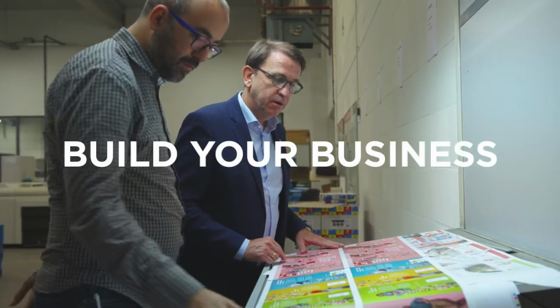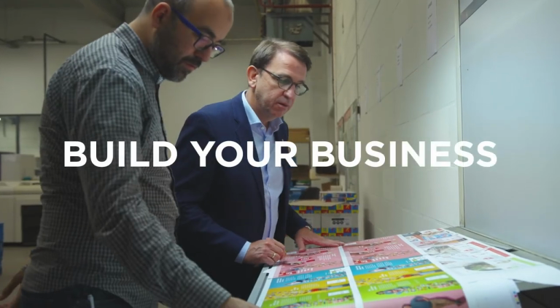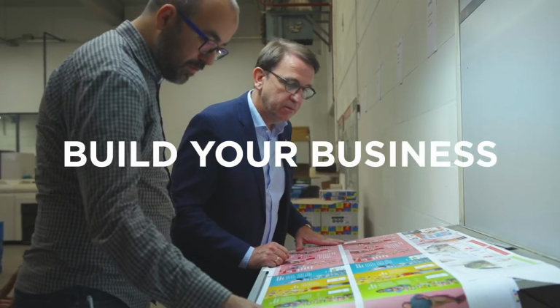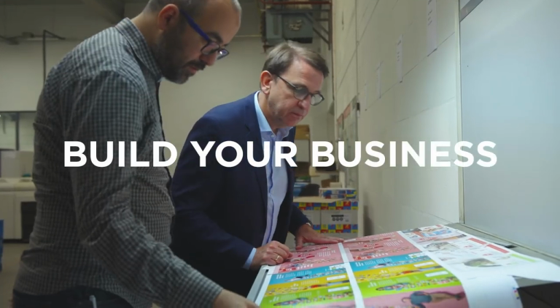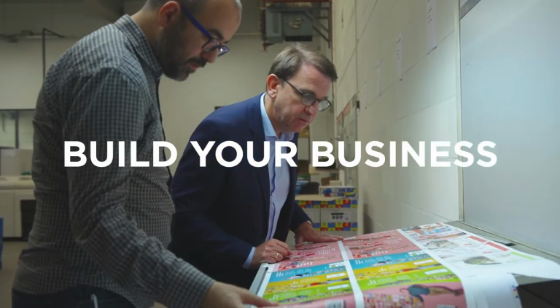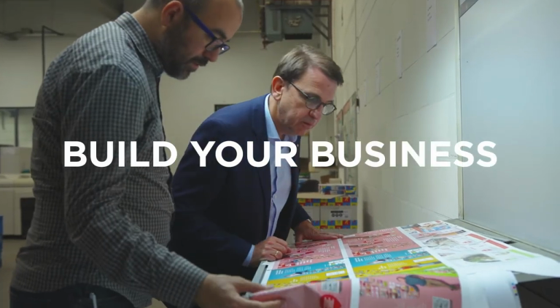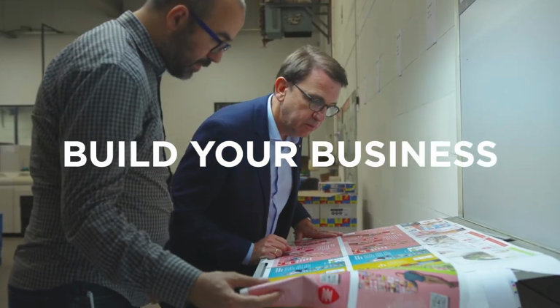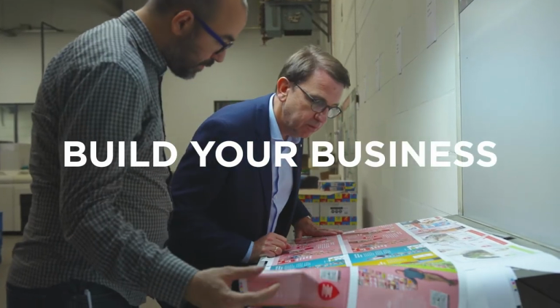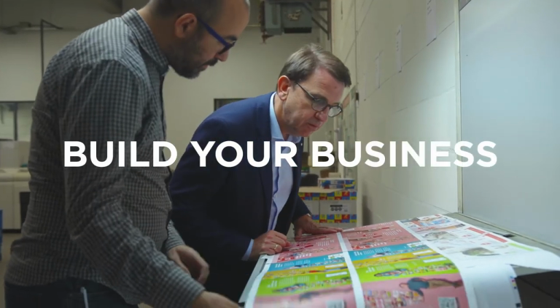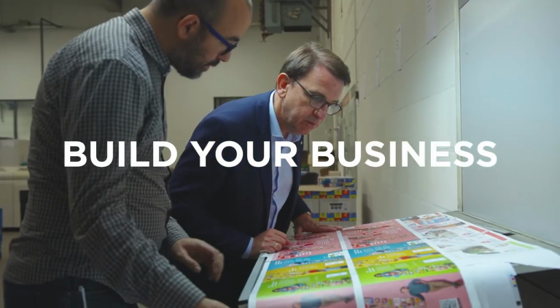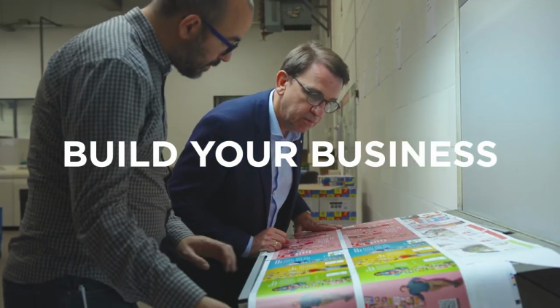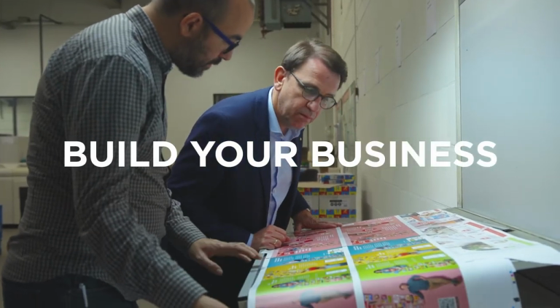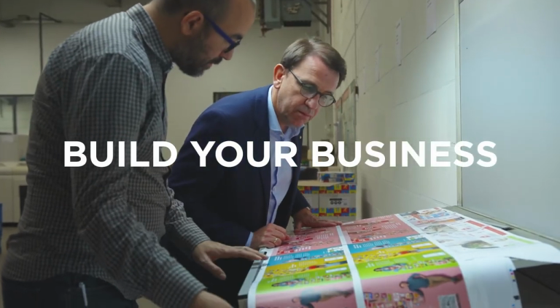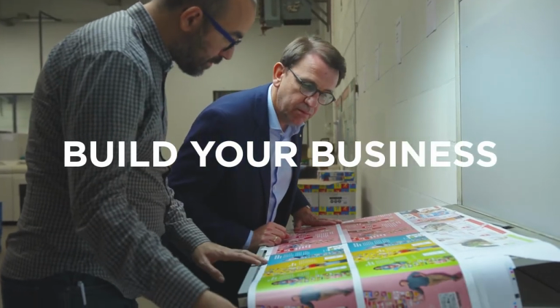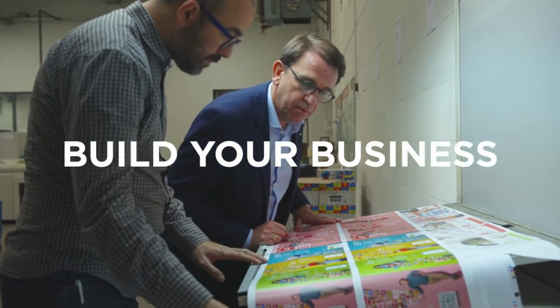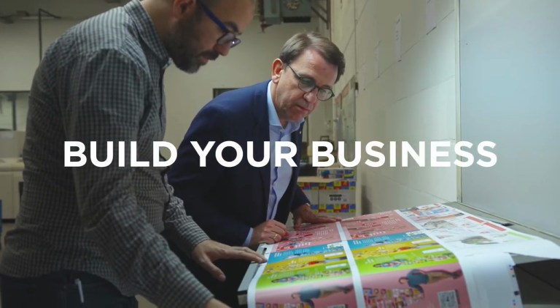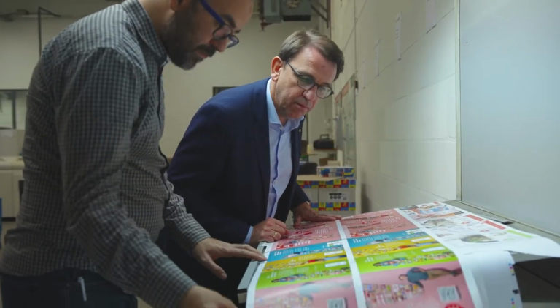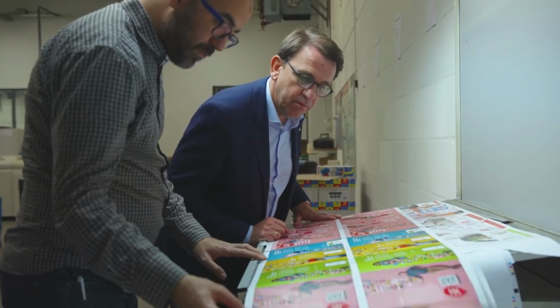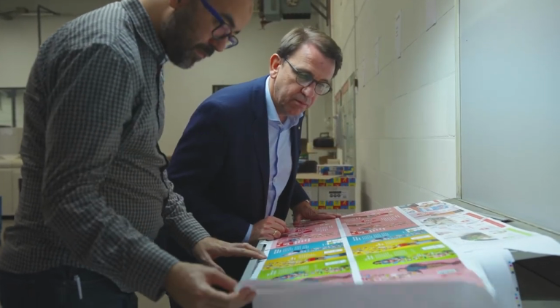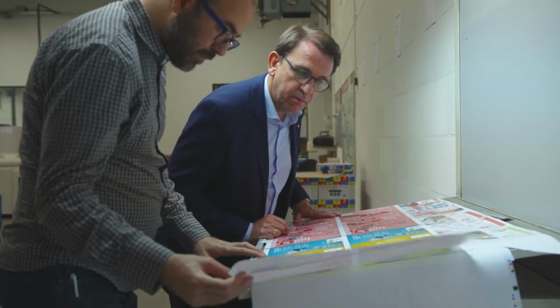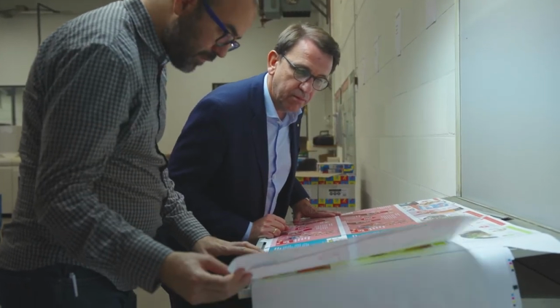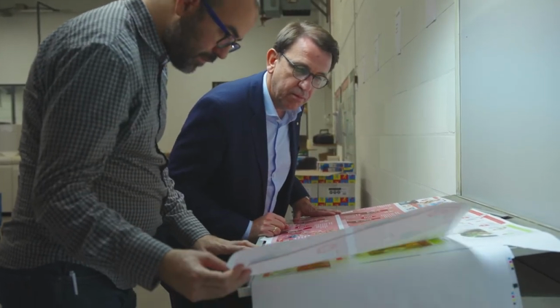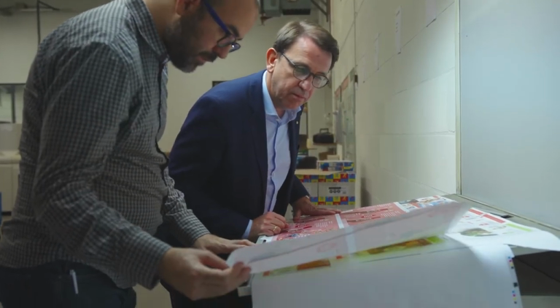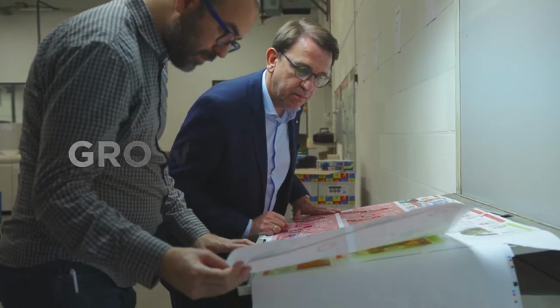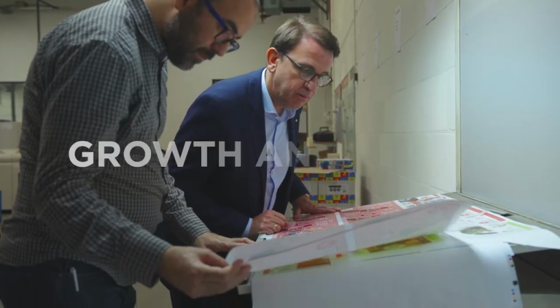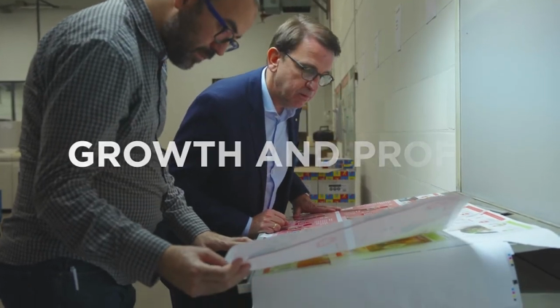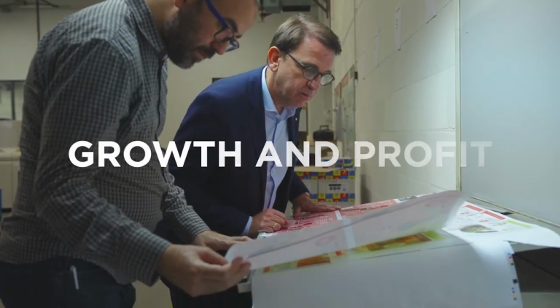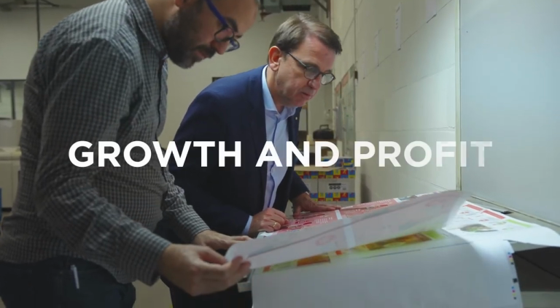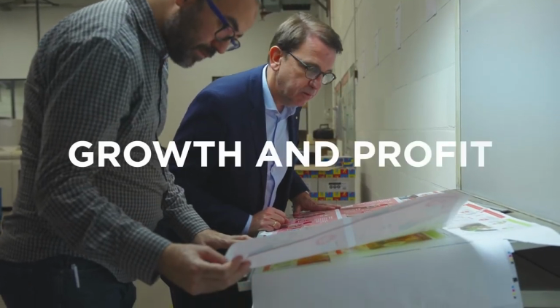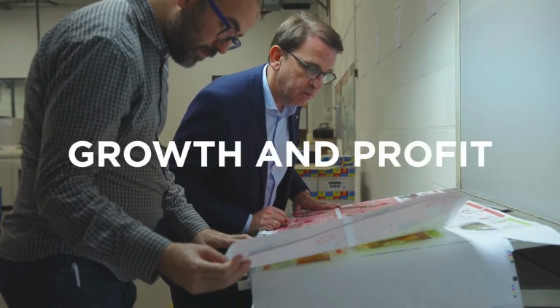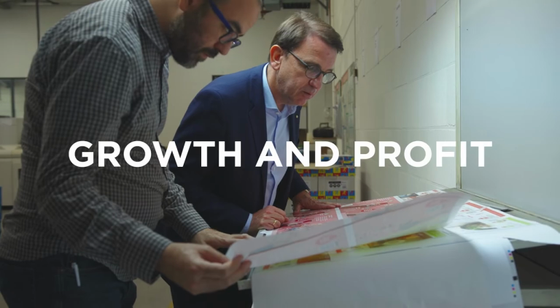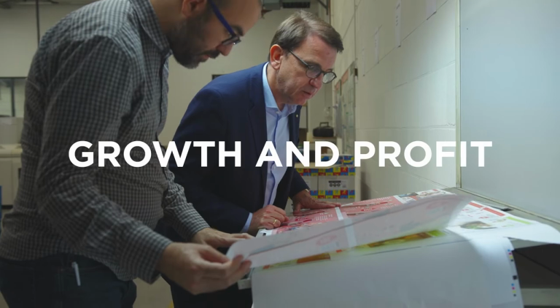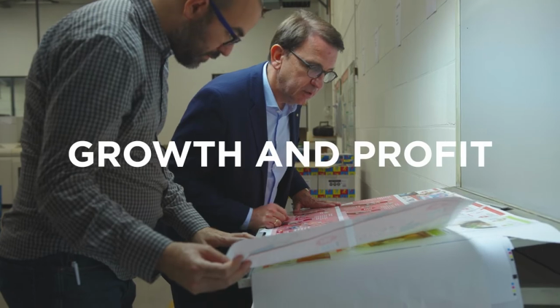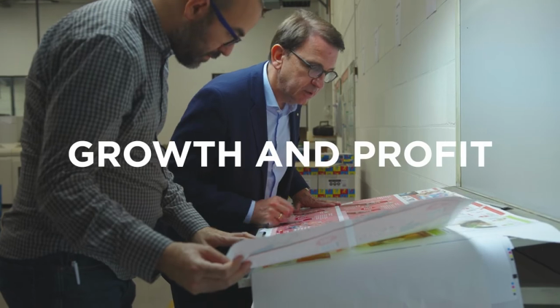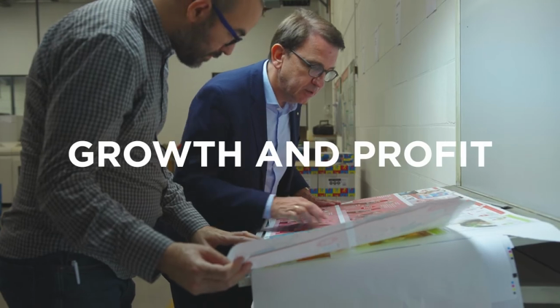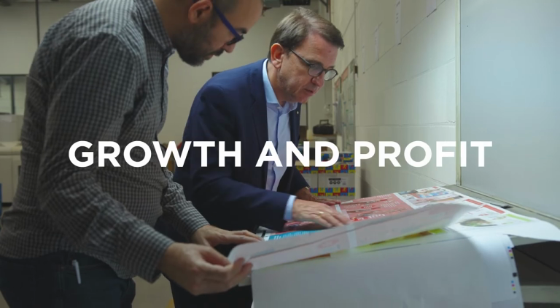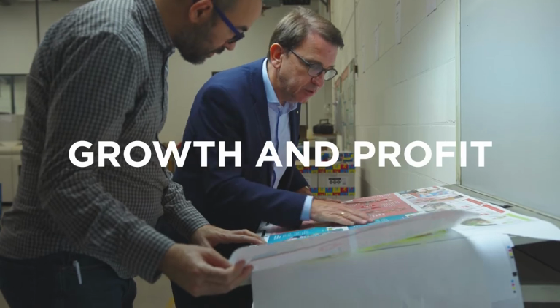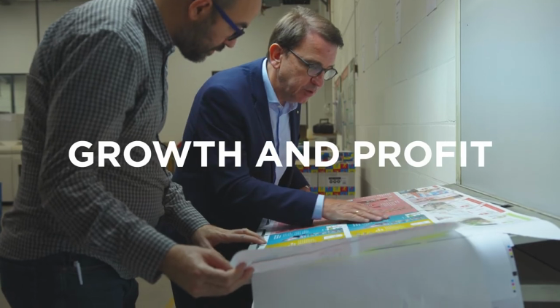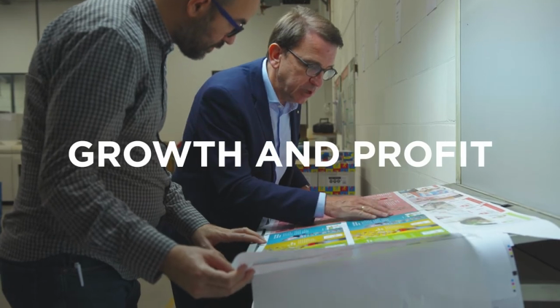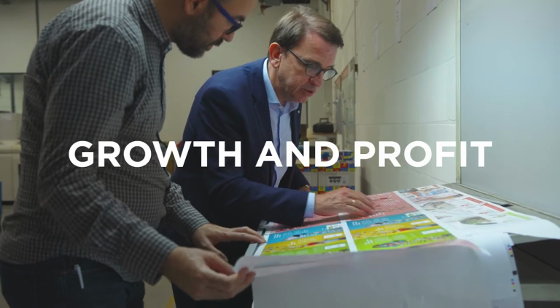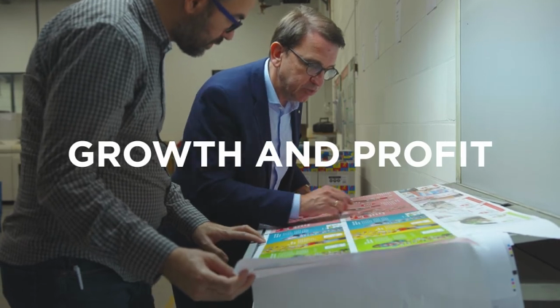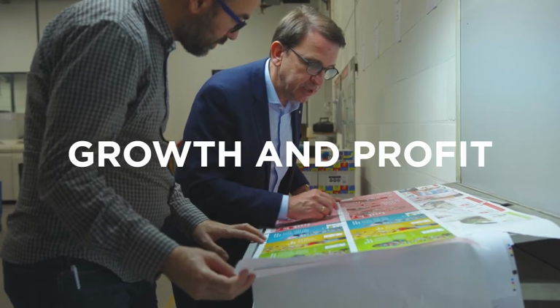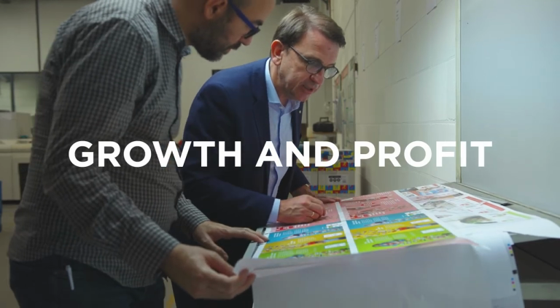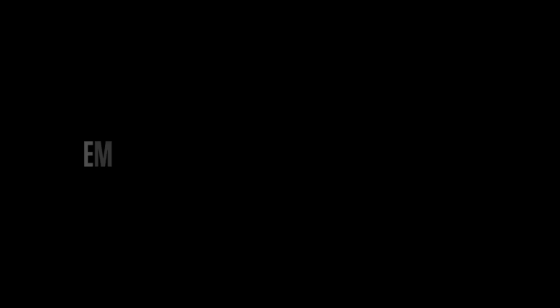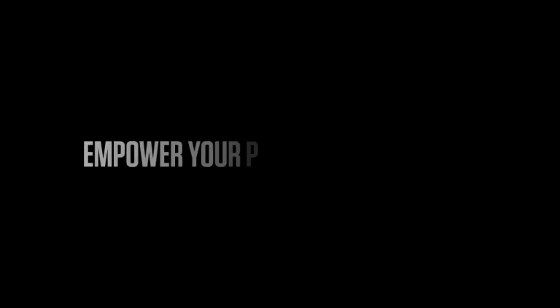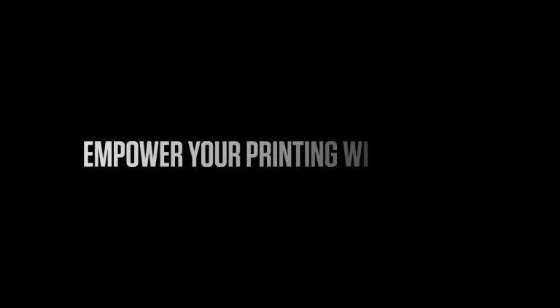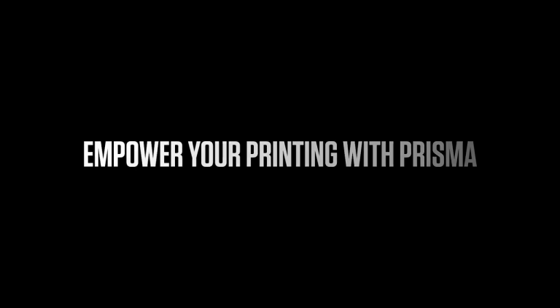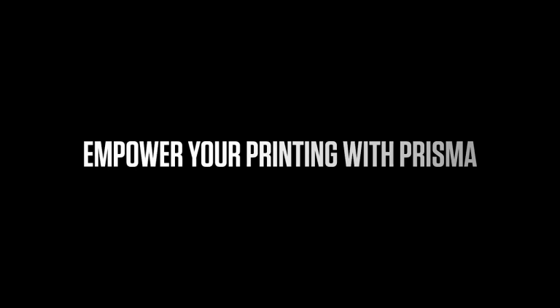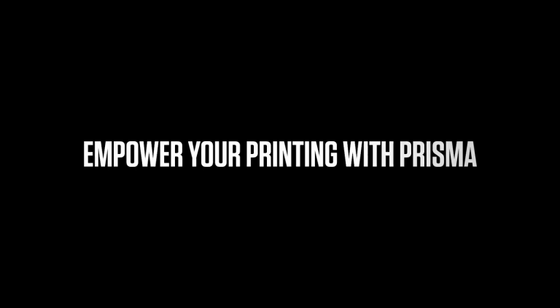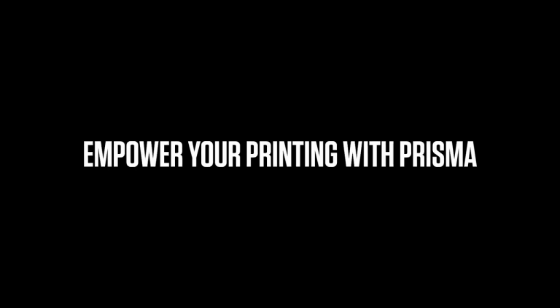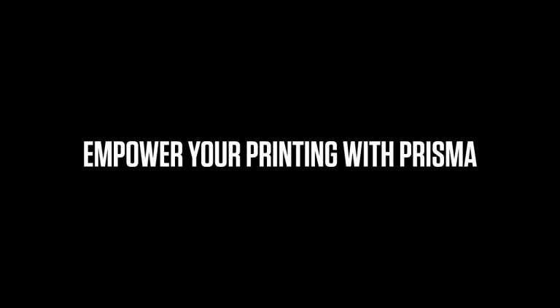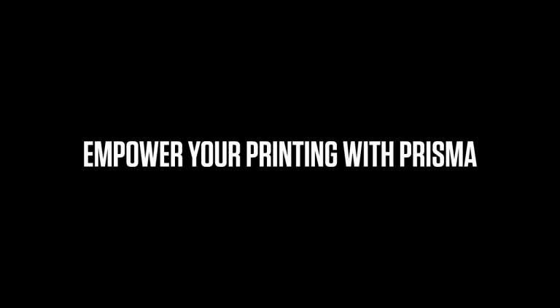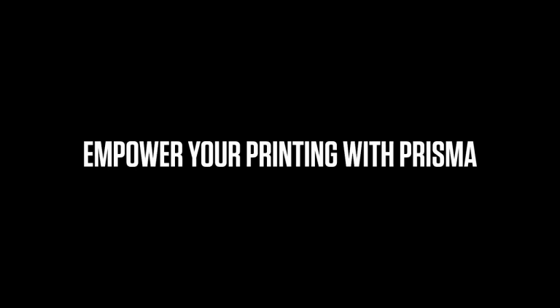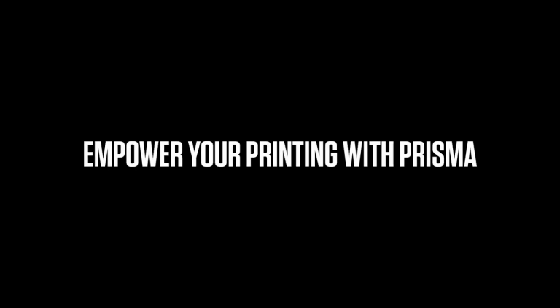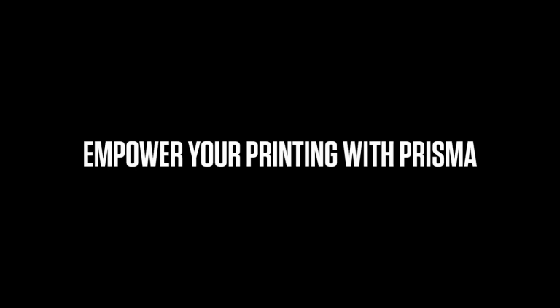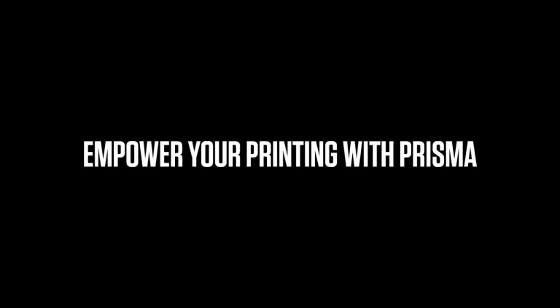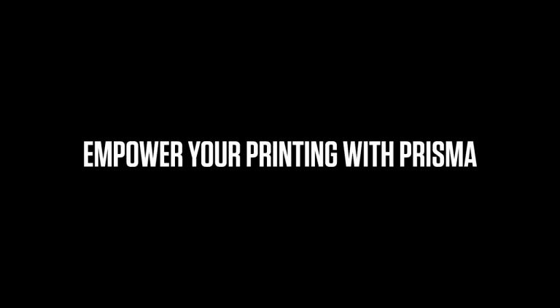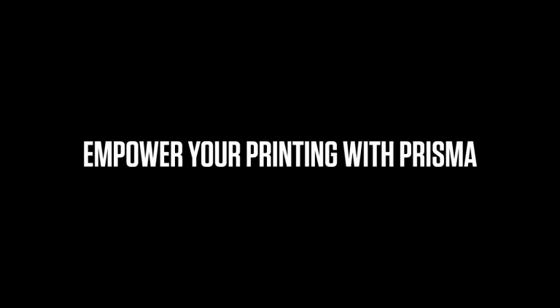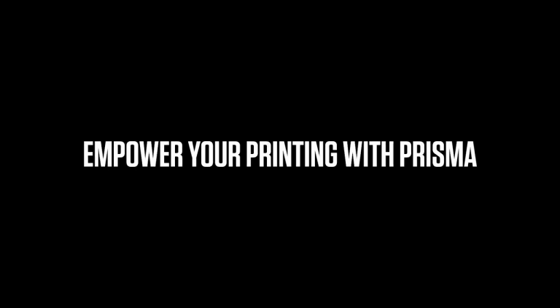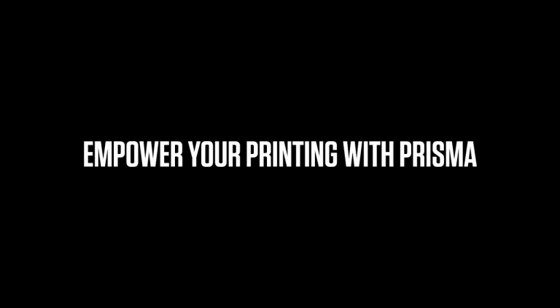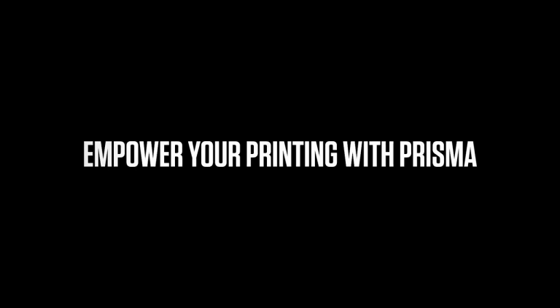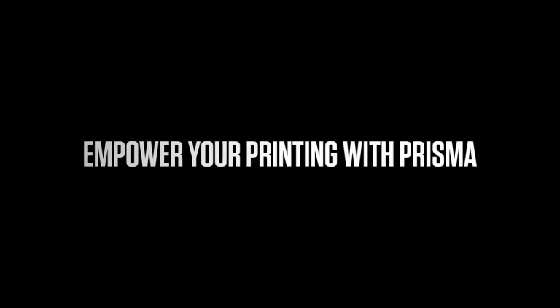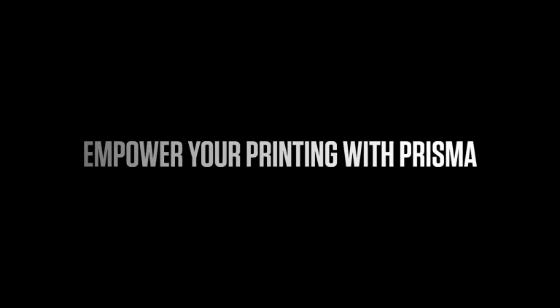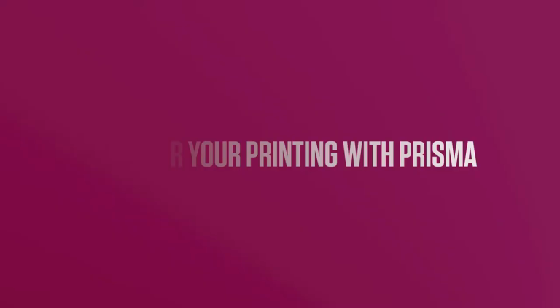For high operational efficiency, for growth and profit. Empower your printing with Prisma.